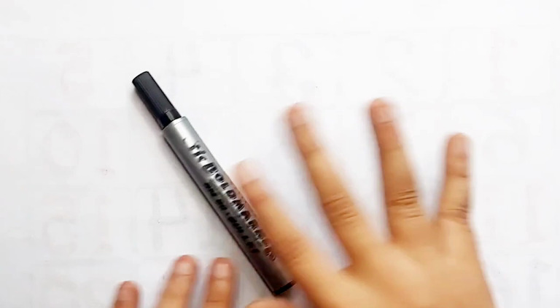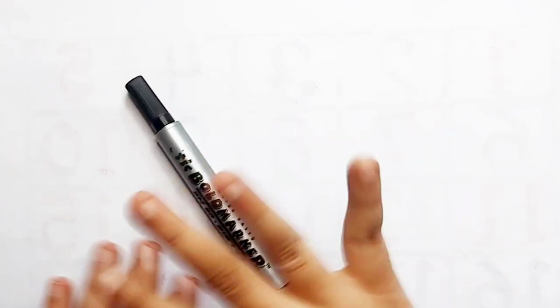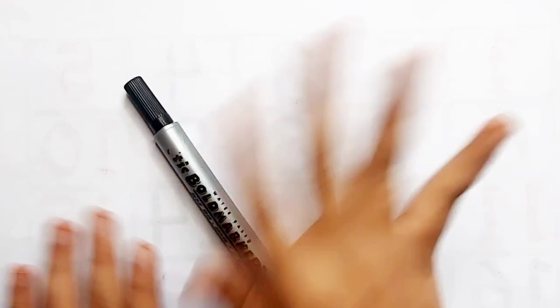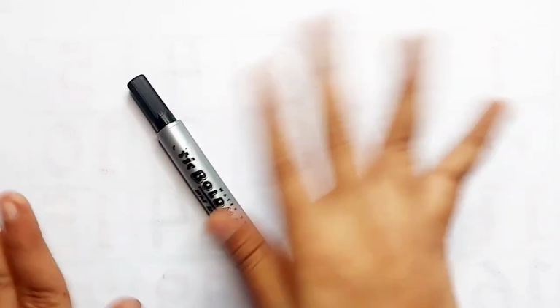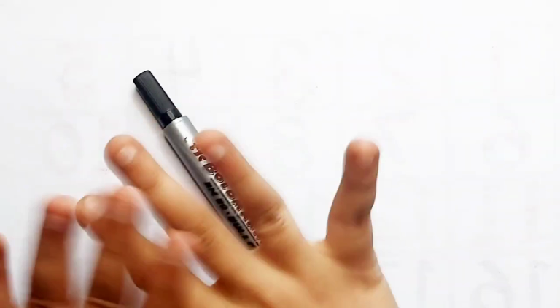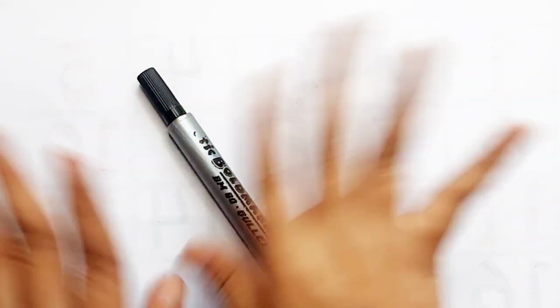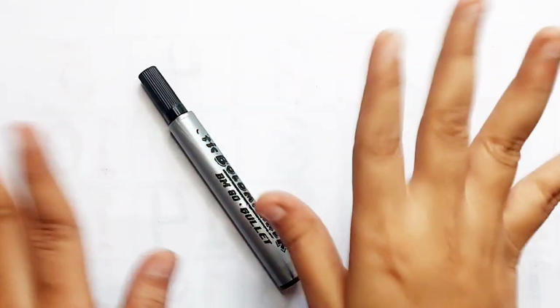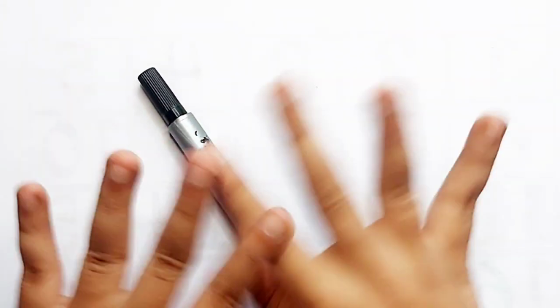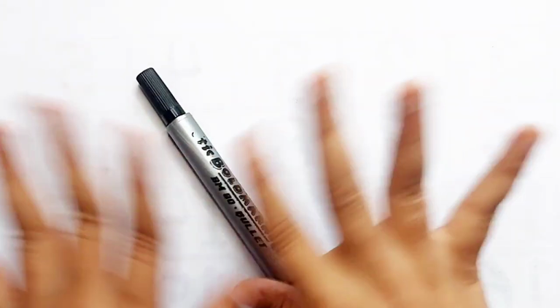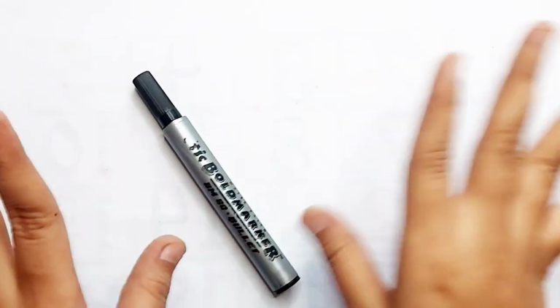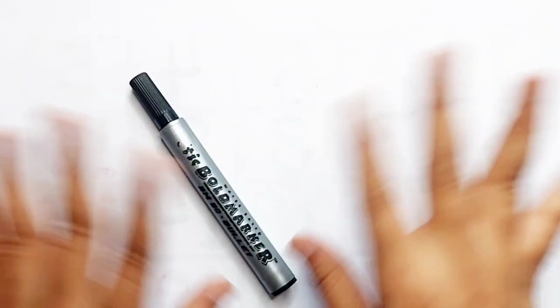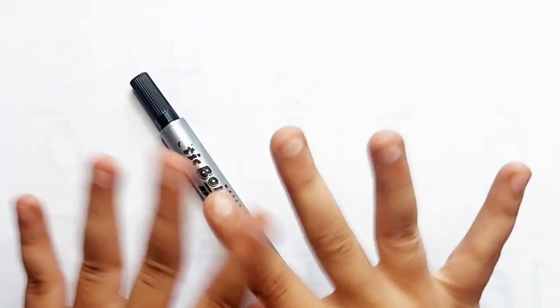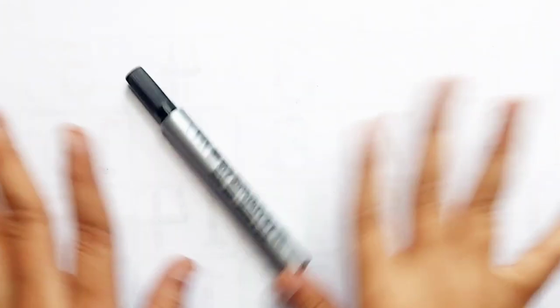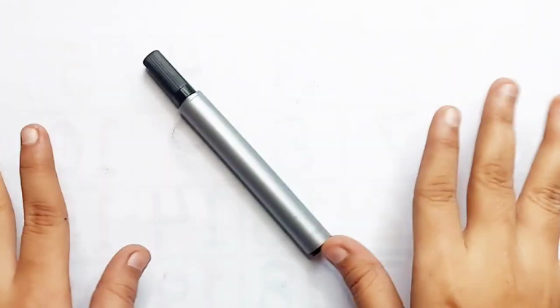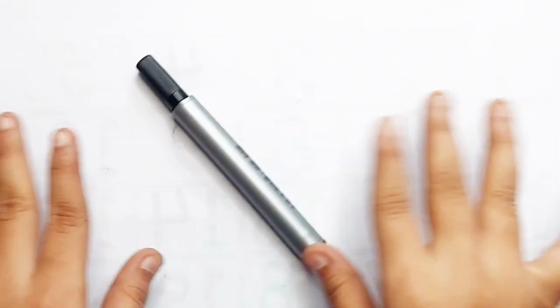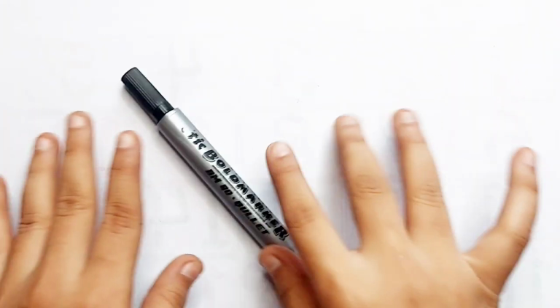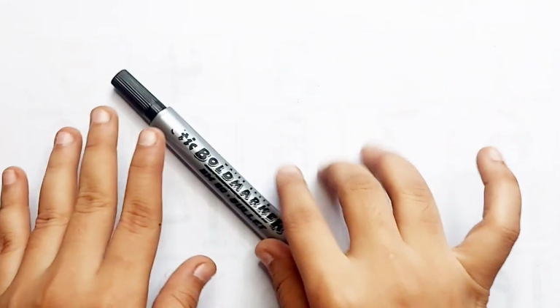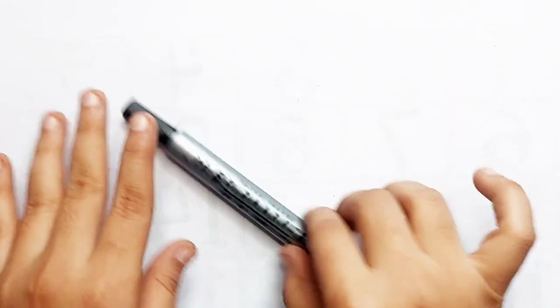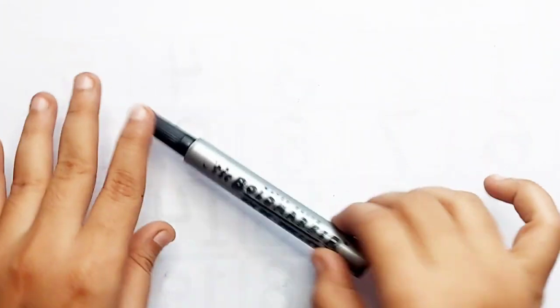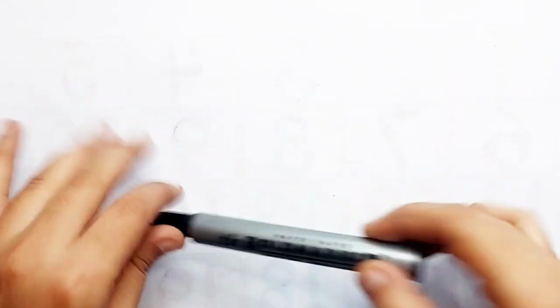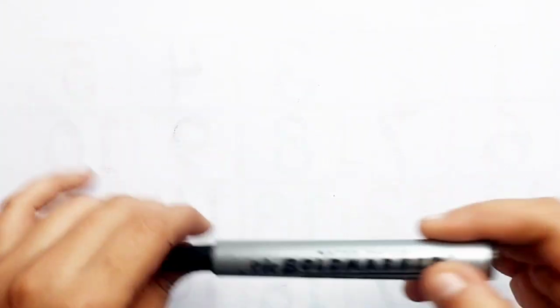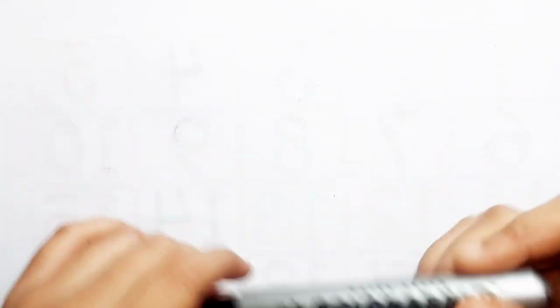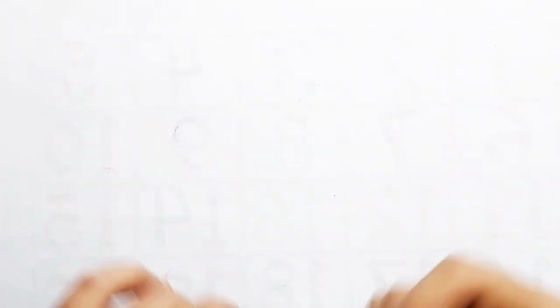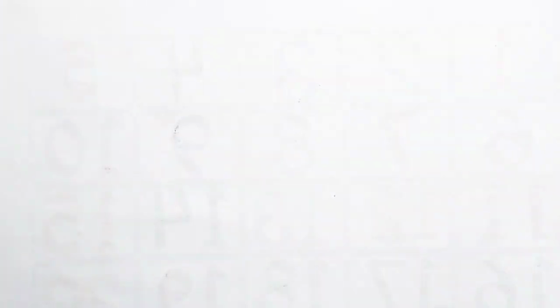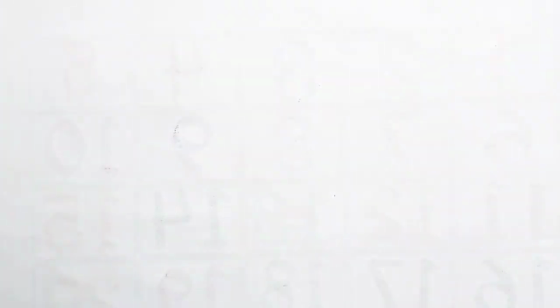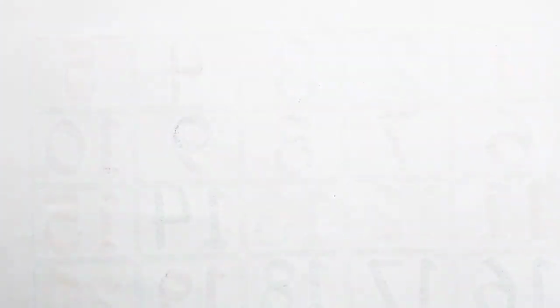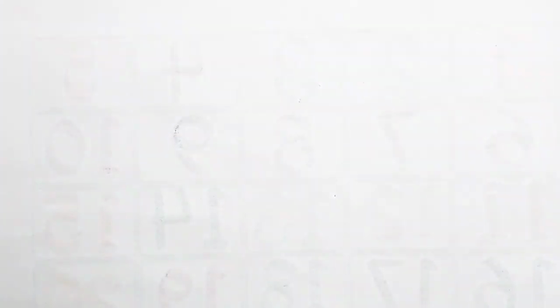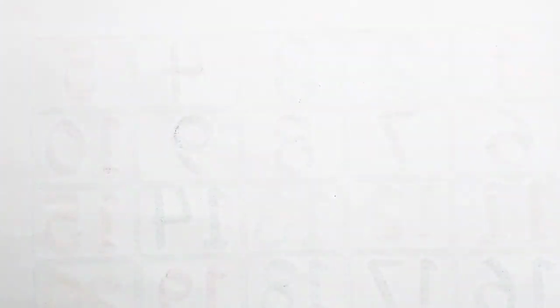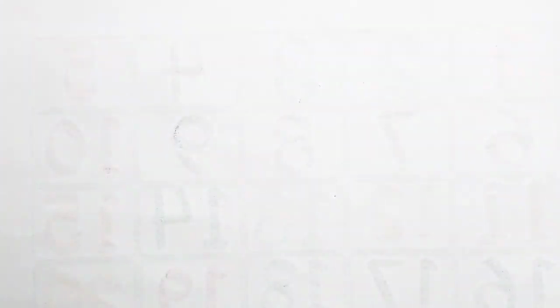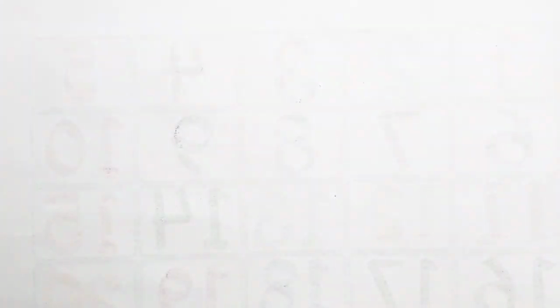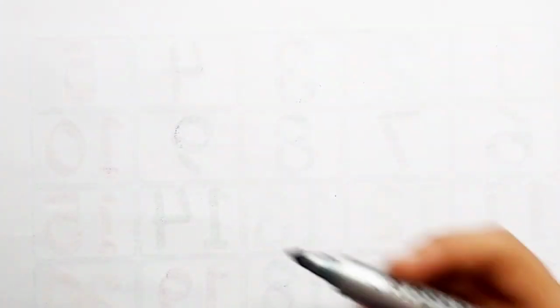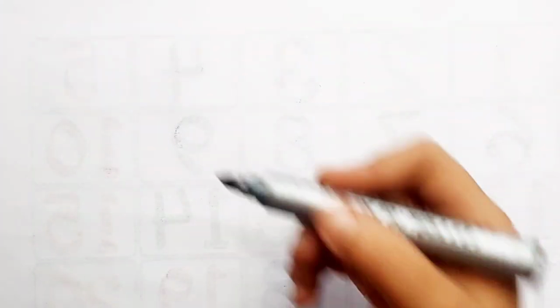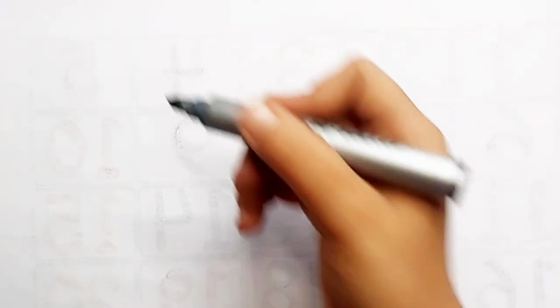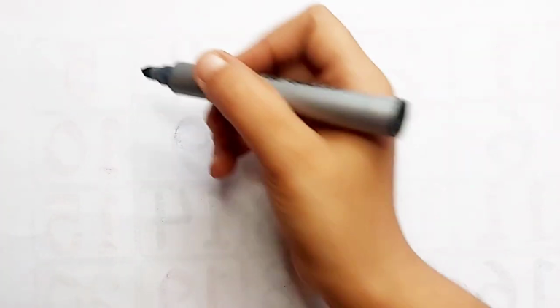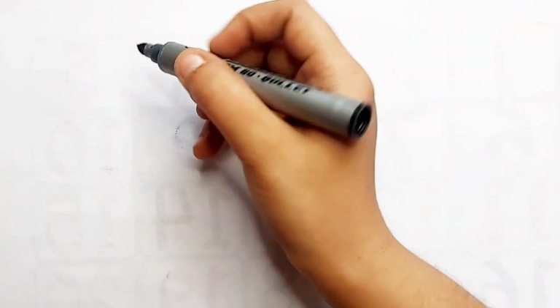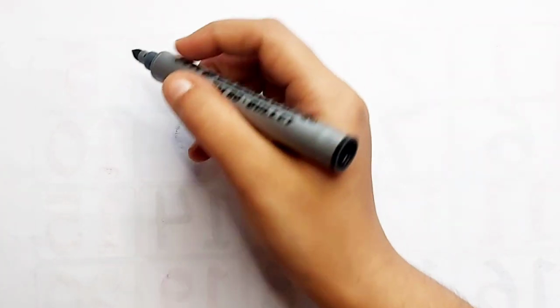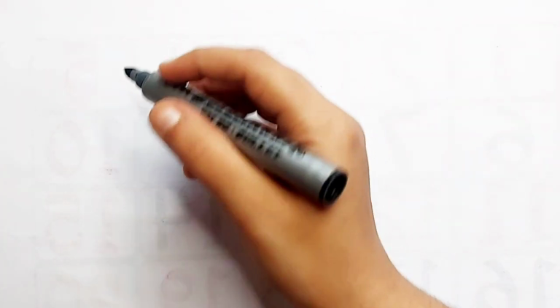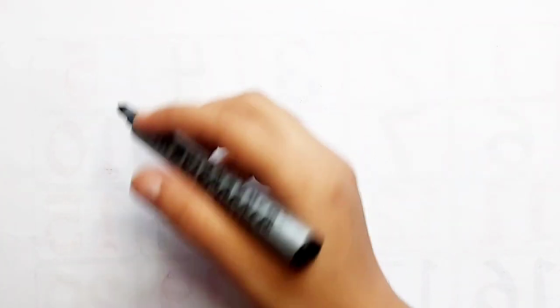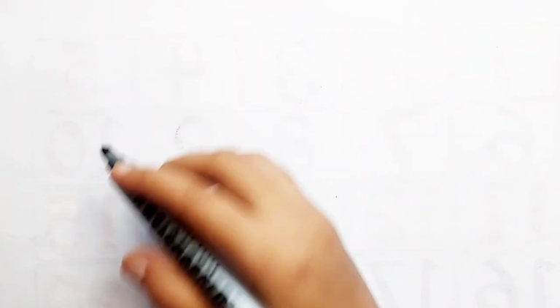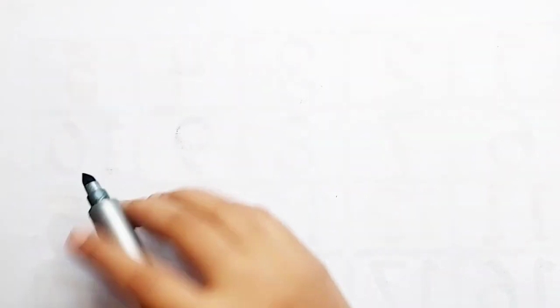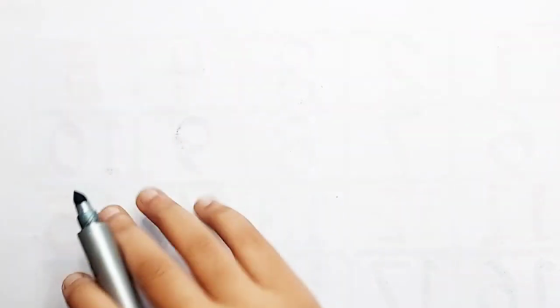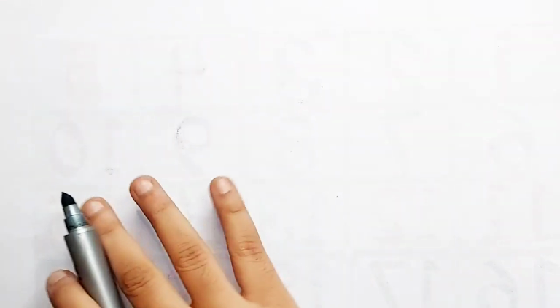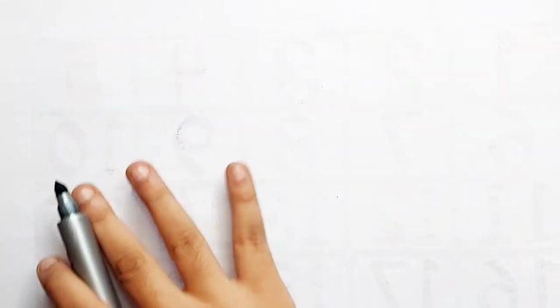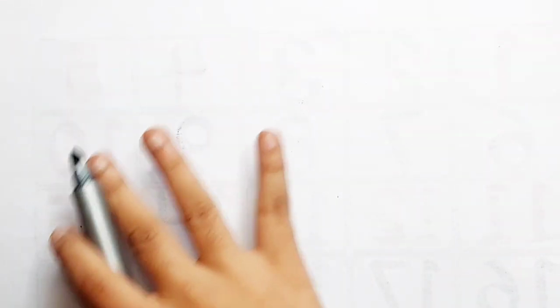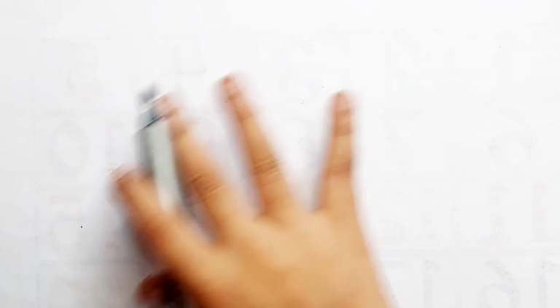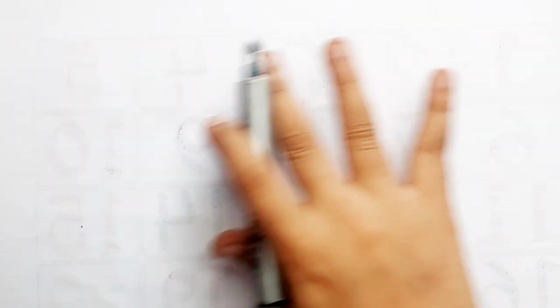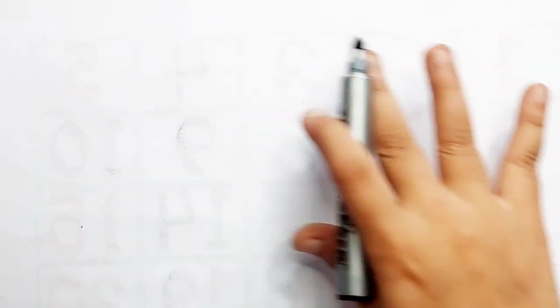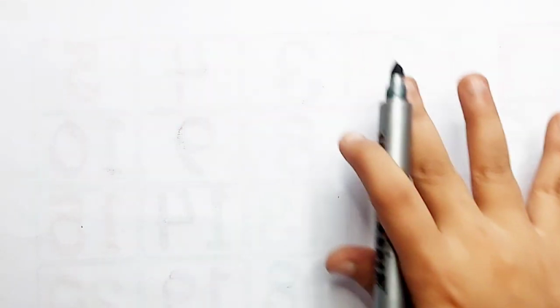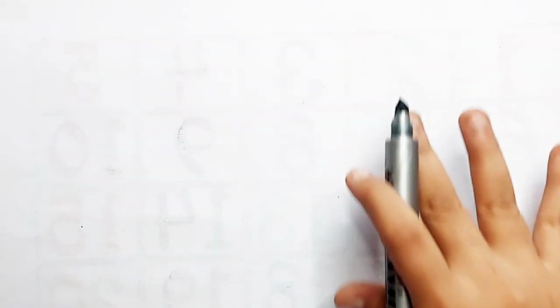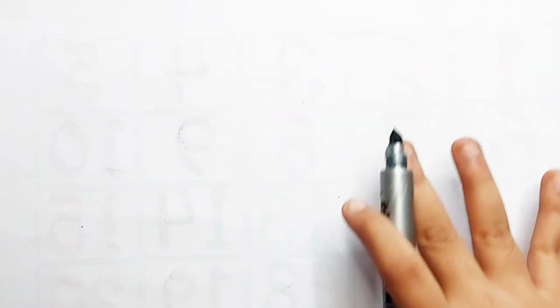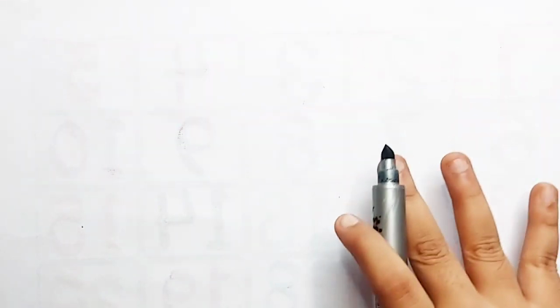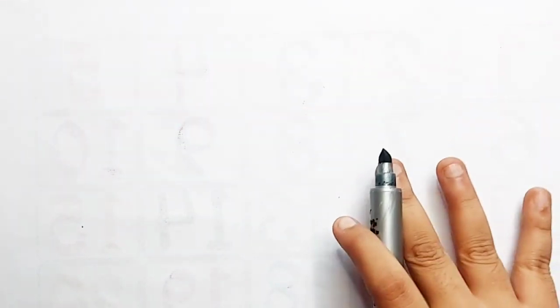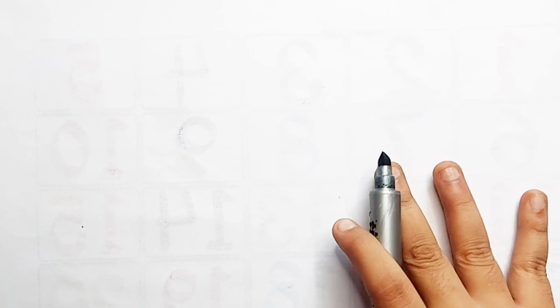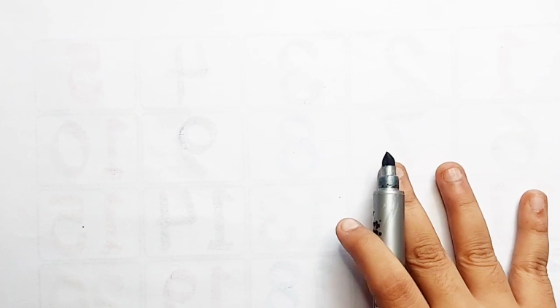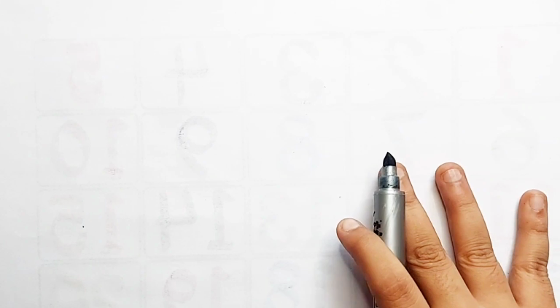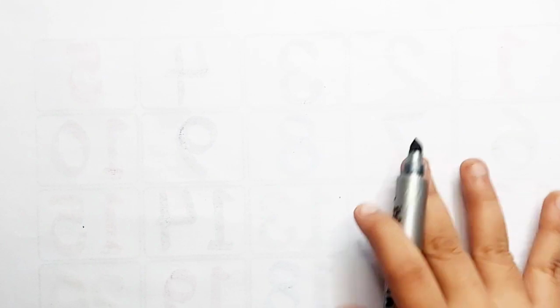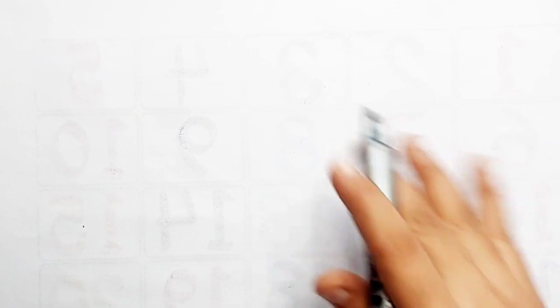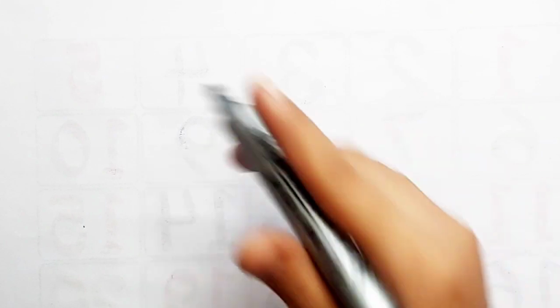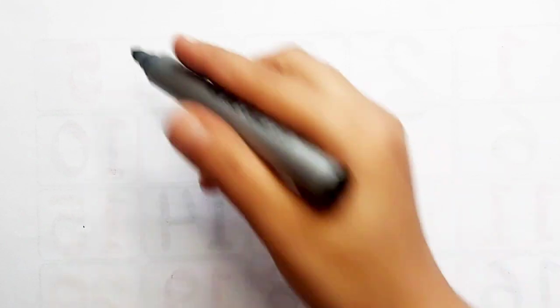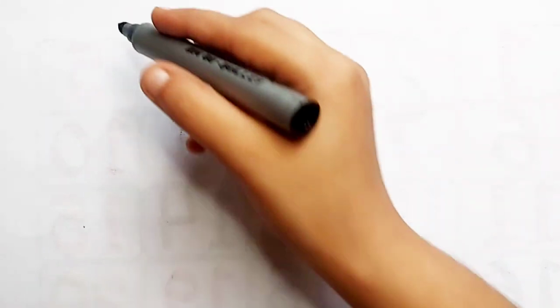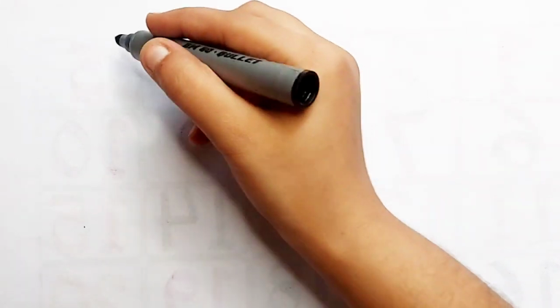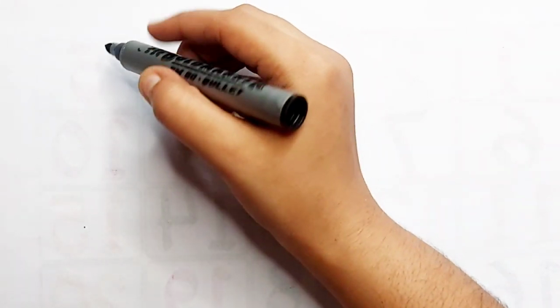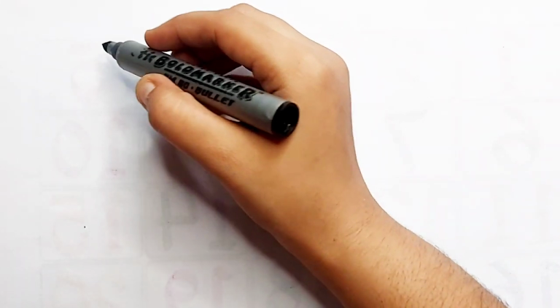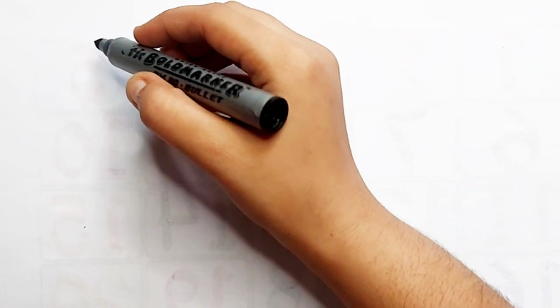Hello kids, let's learn to draw some 2D shapes.